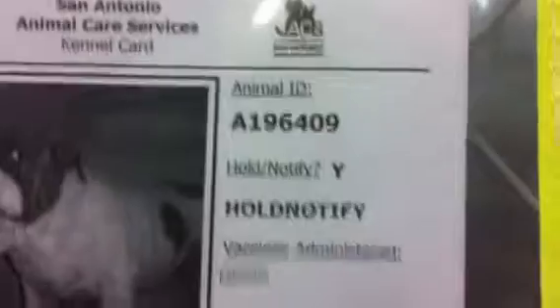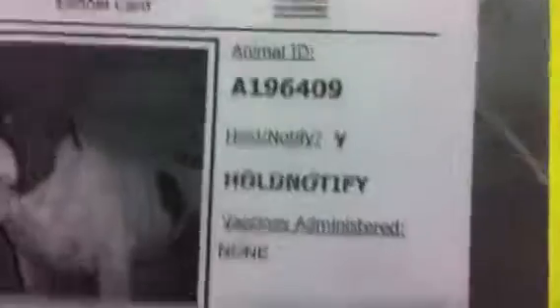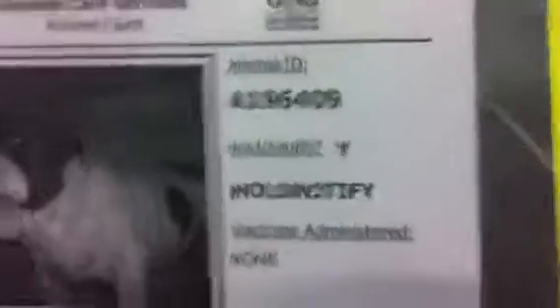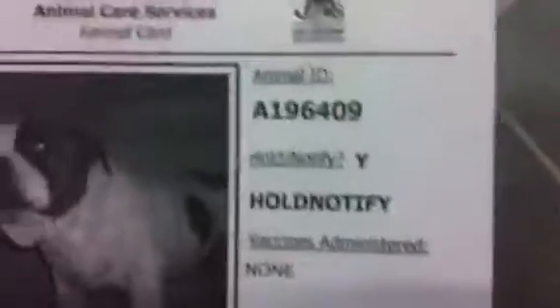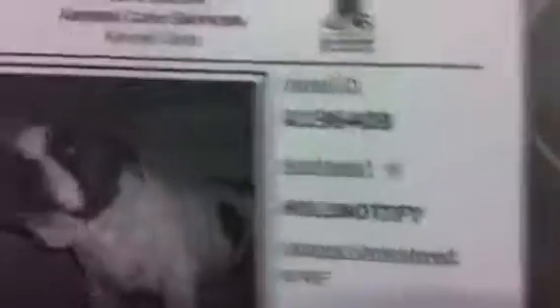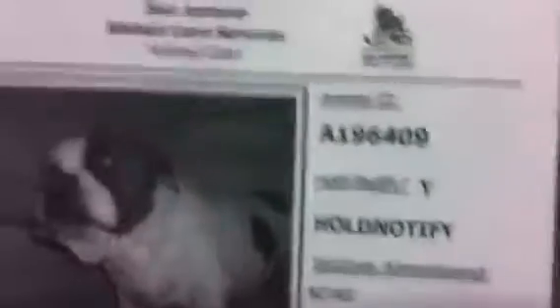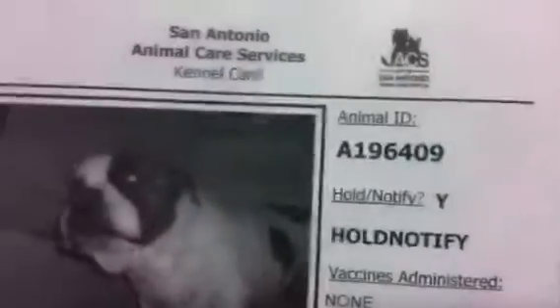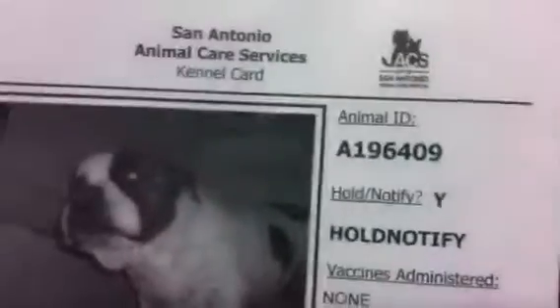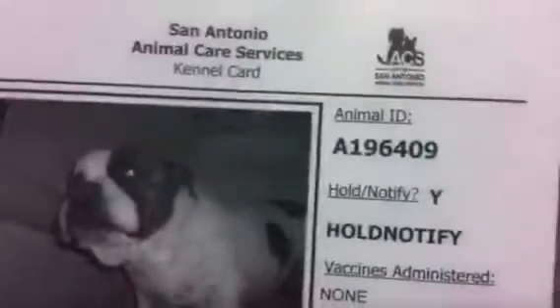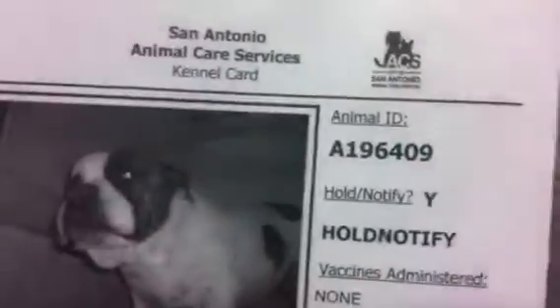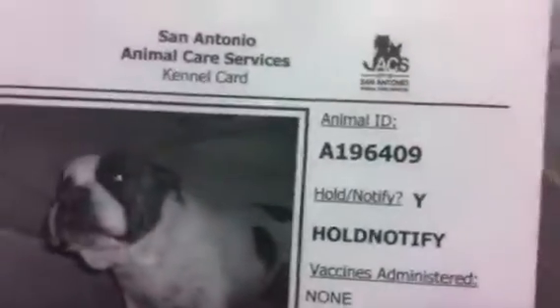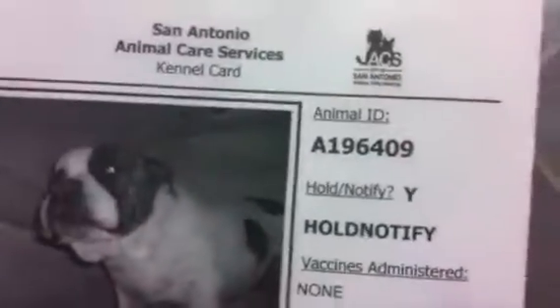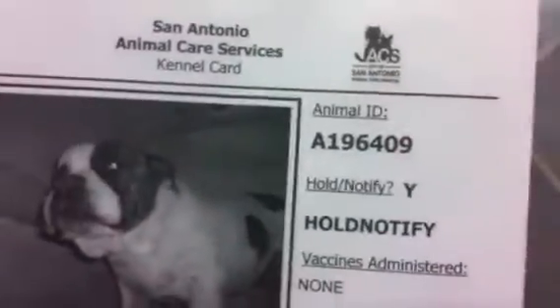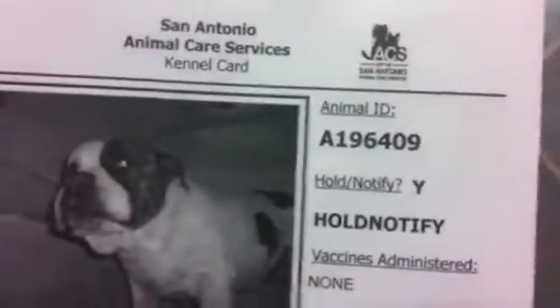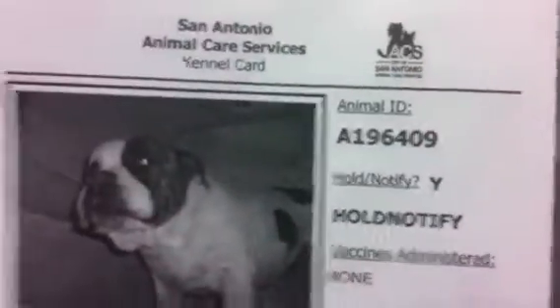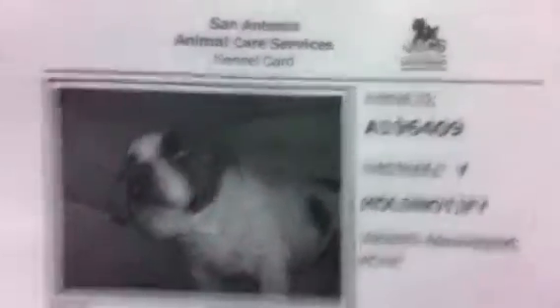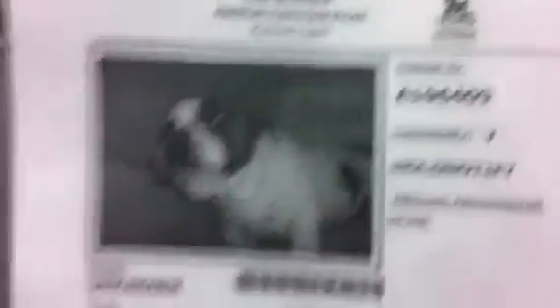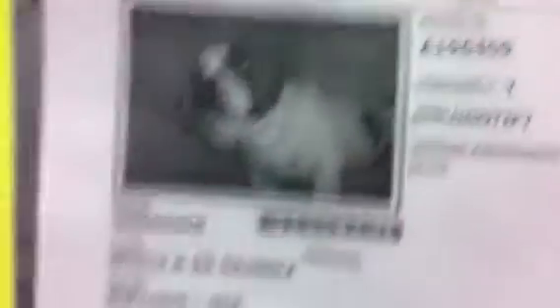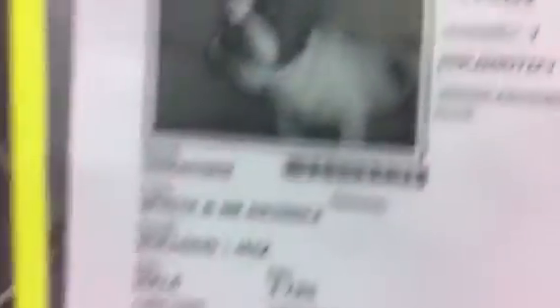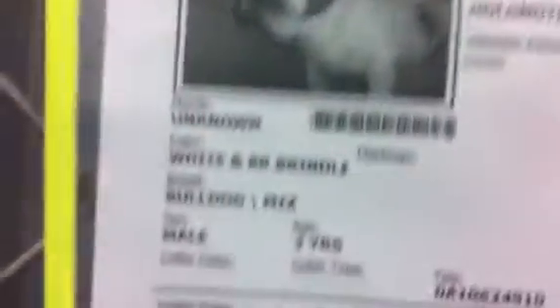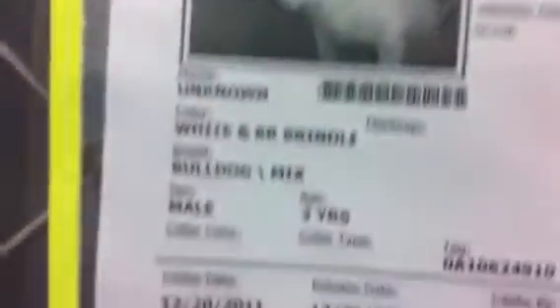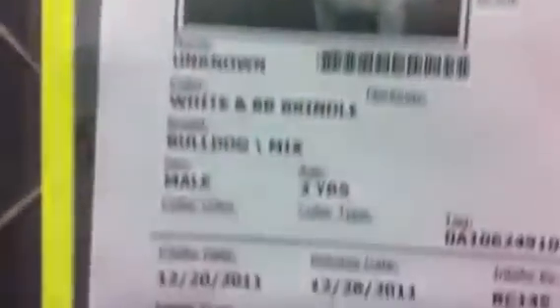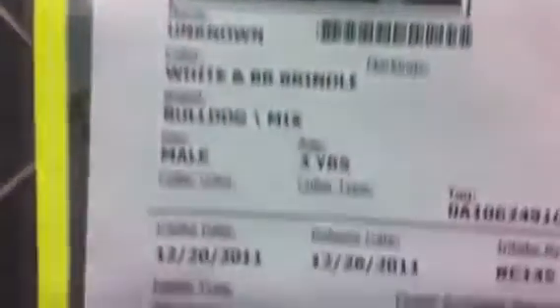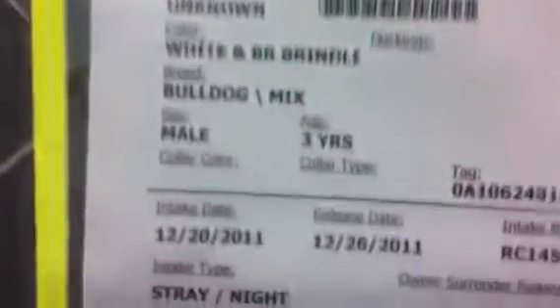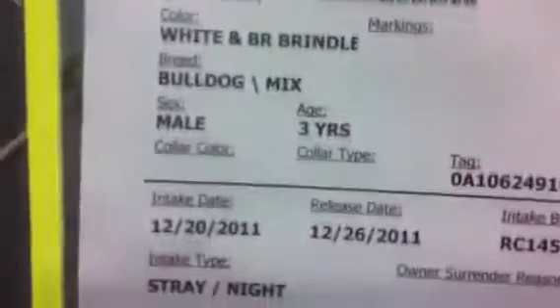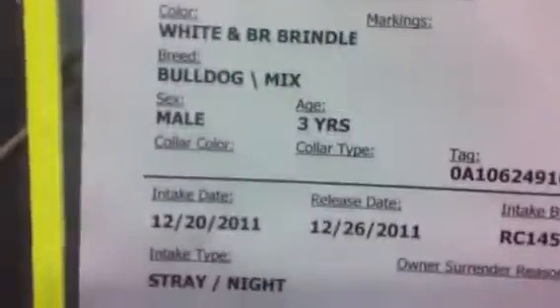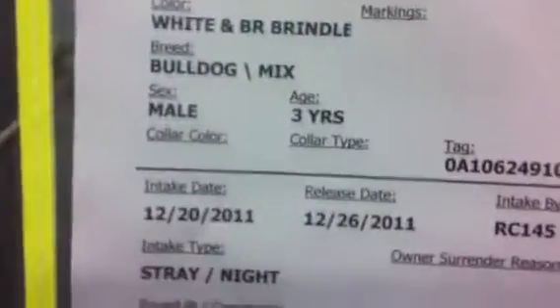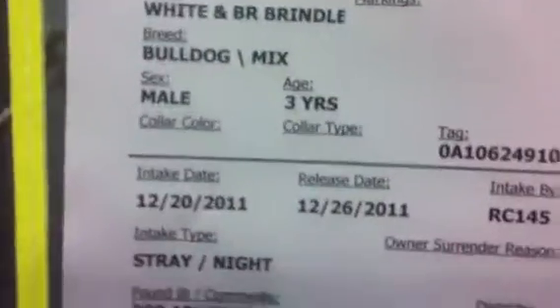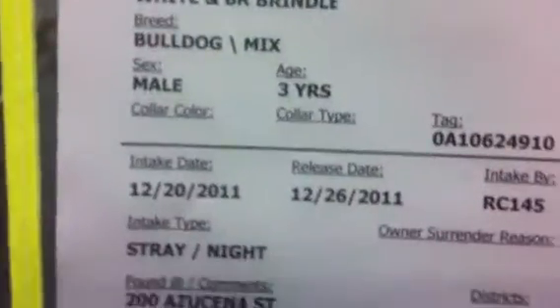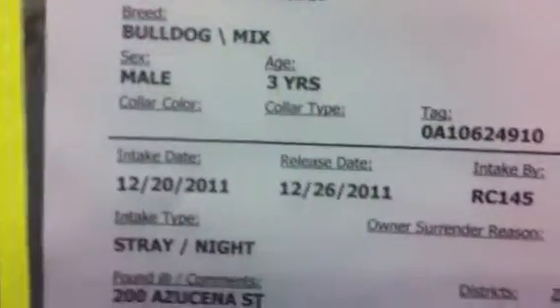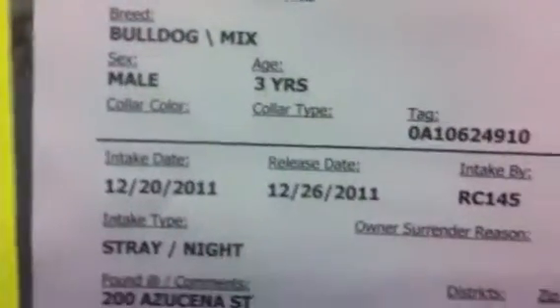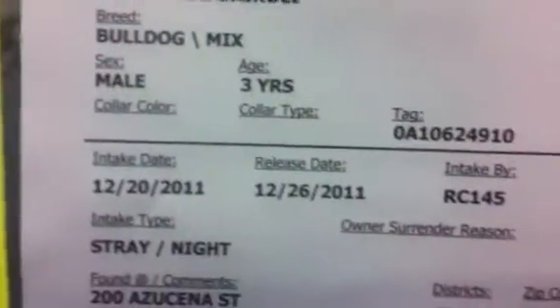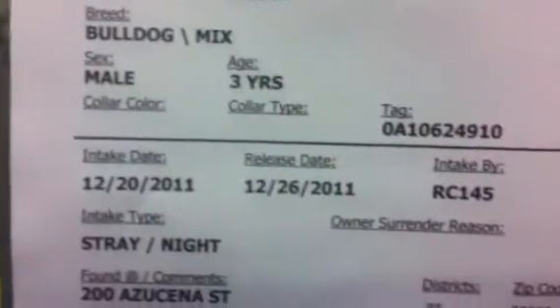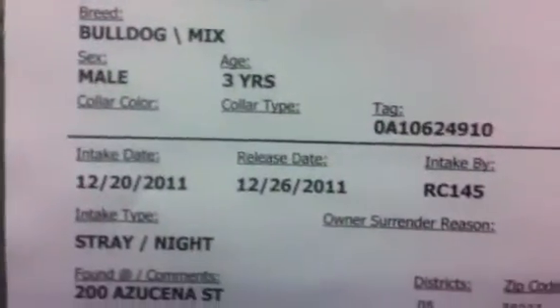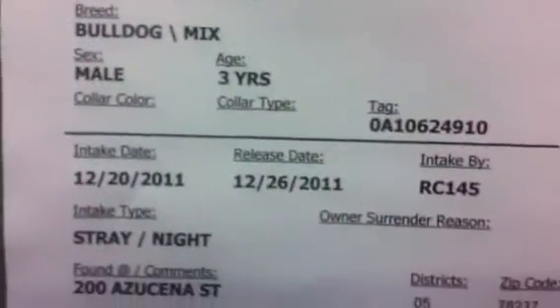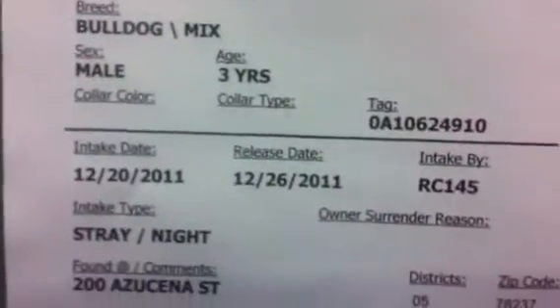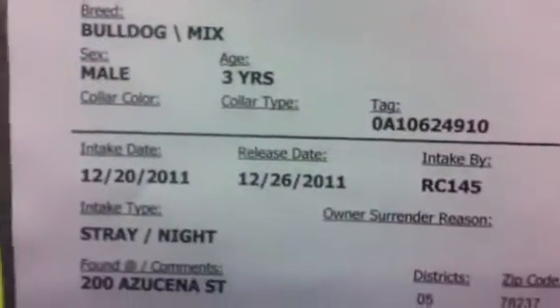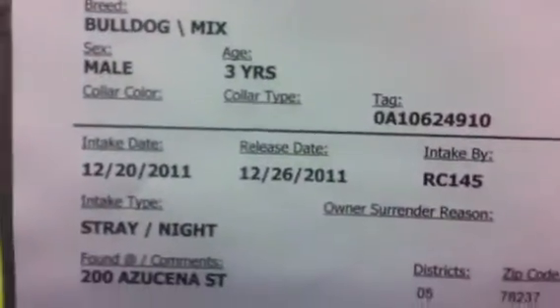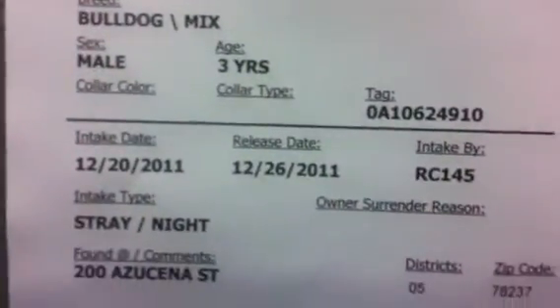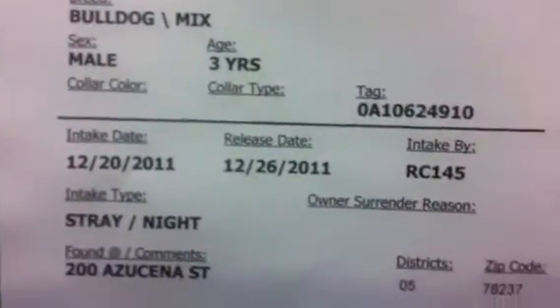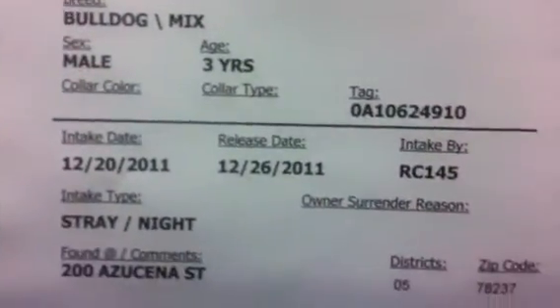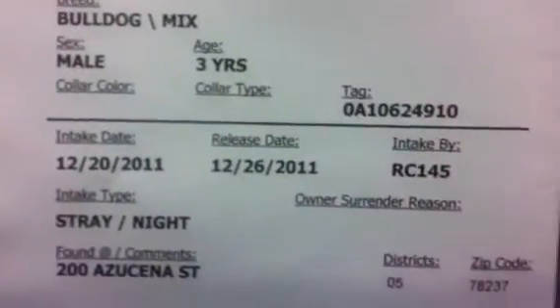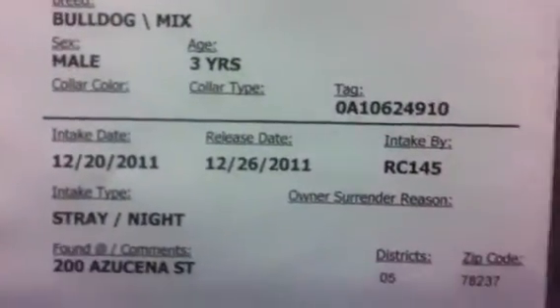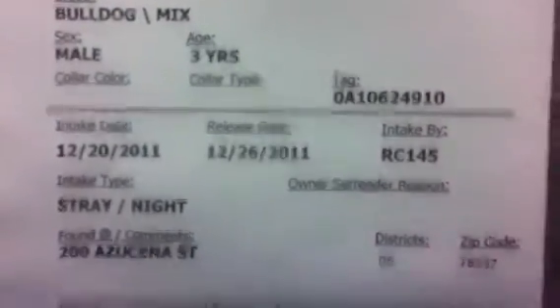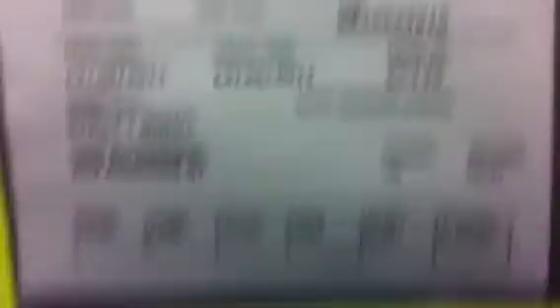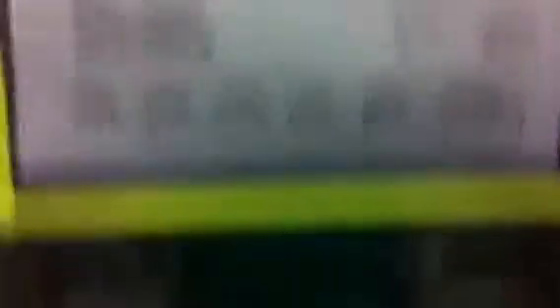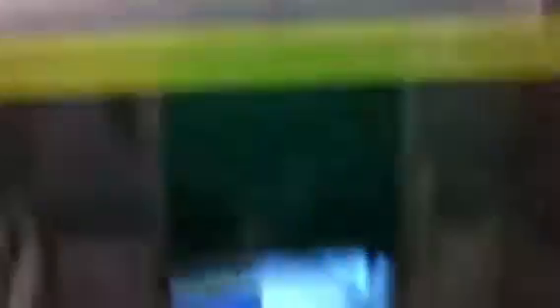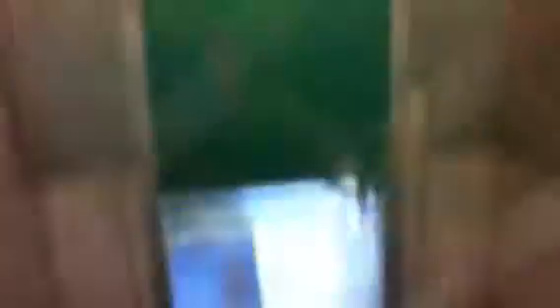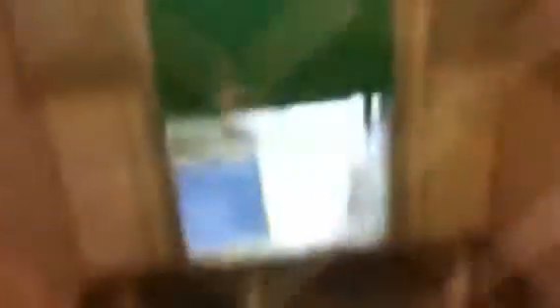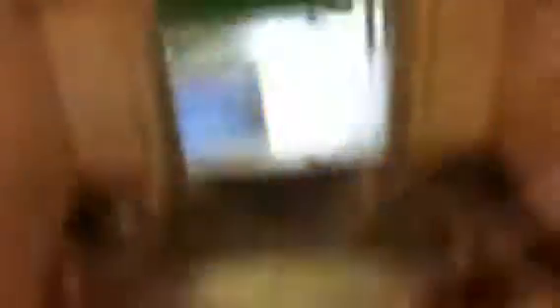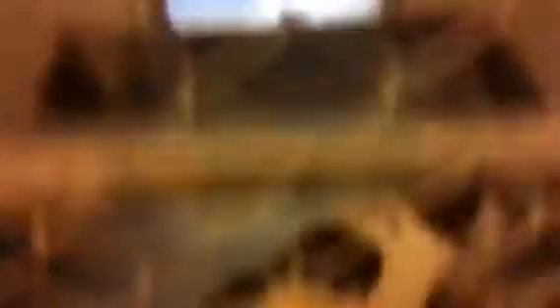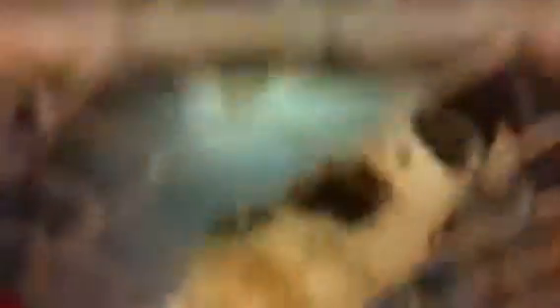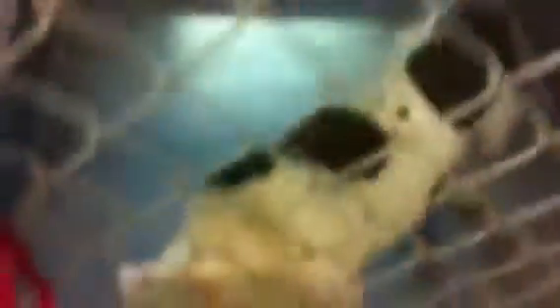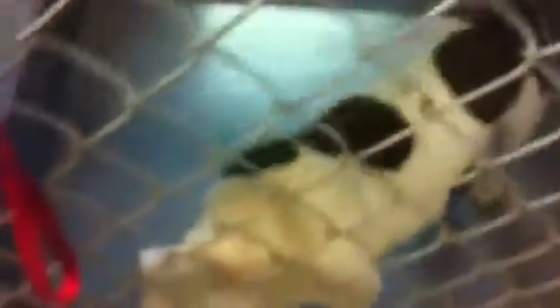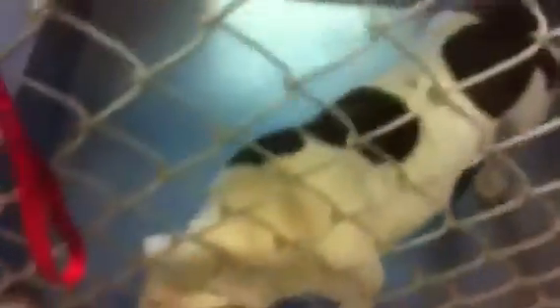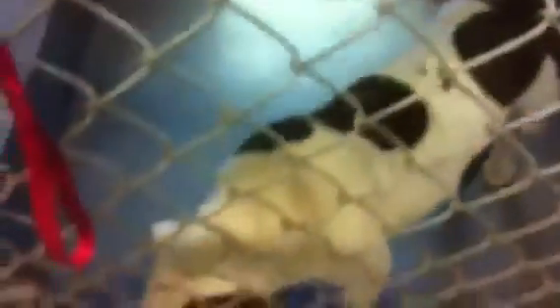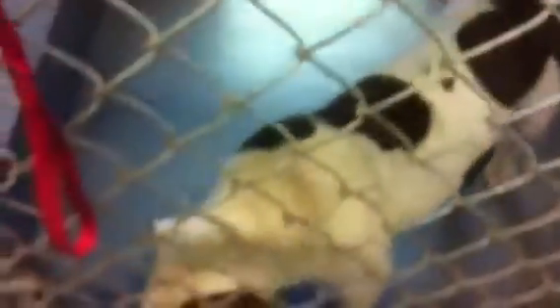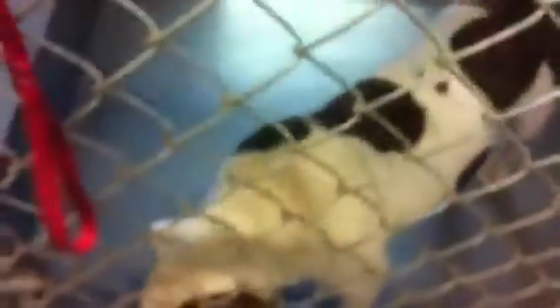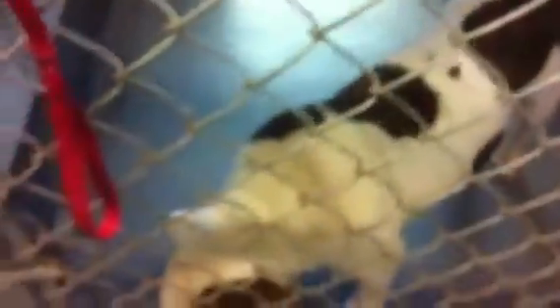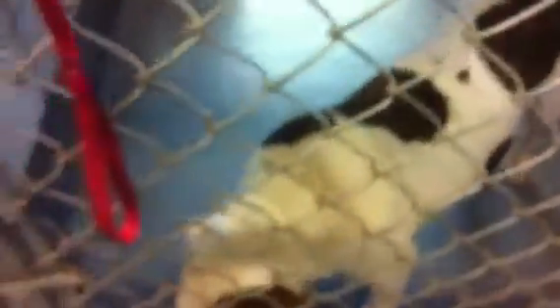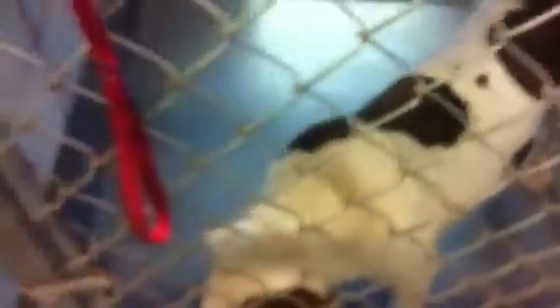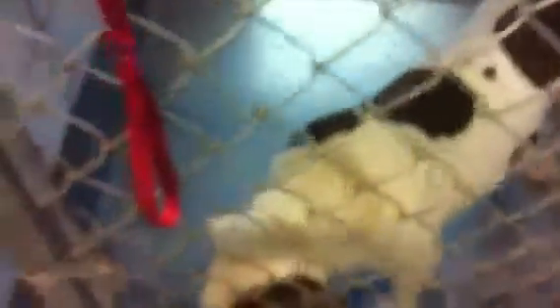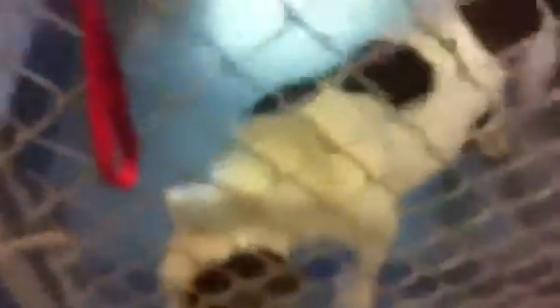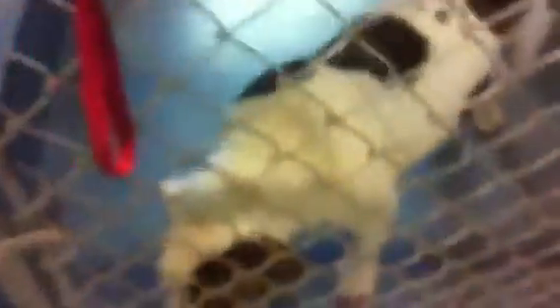This is a three-year-old male American Bulldog with a microchip, scheduled to be put down the day after Christmas.